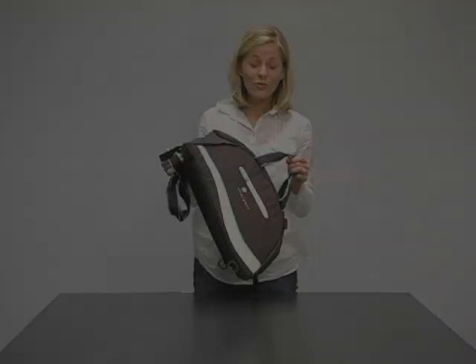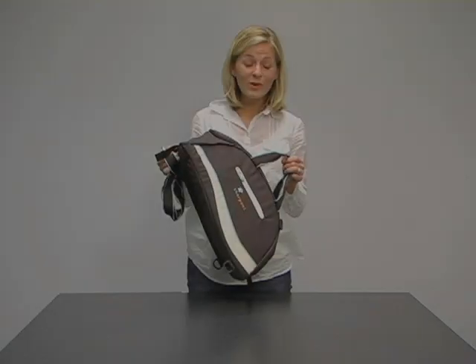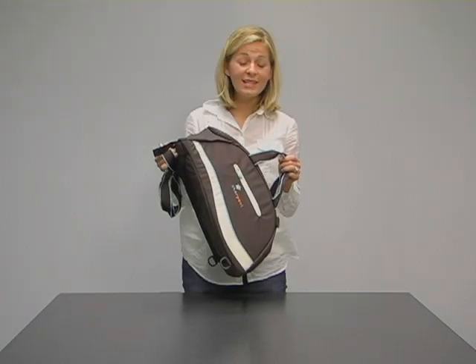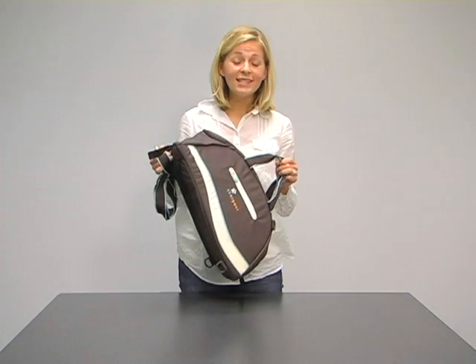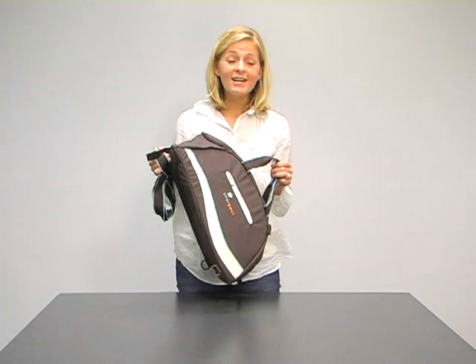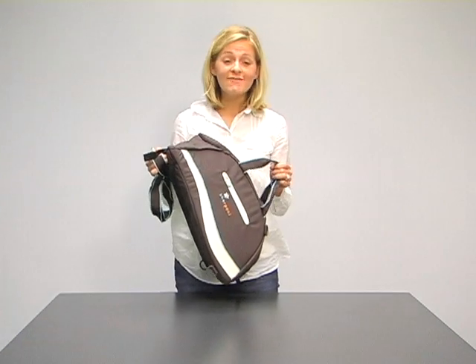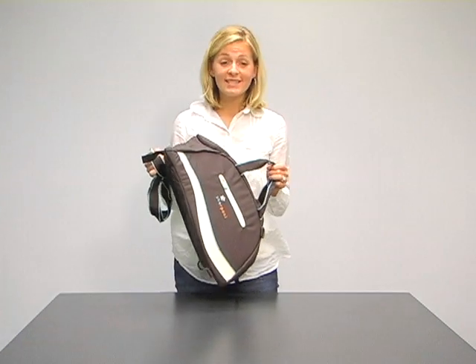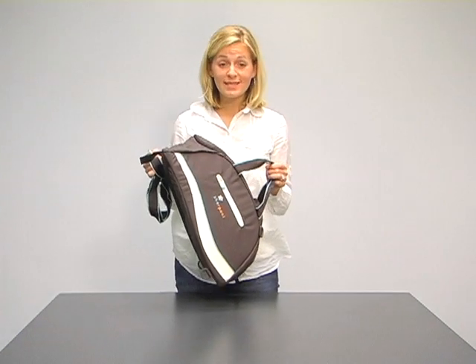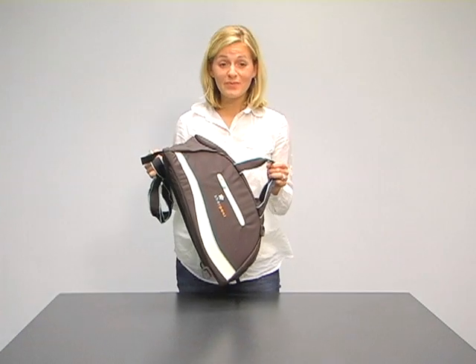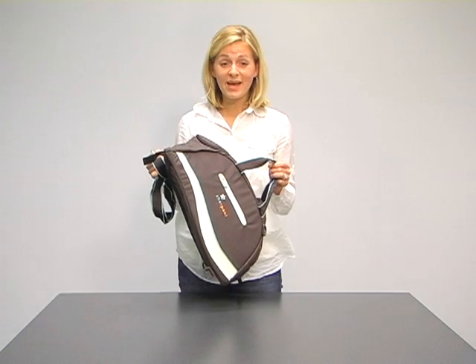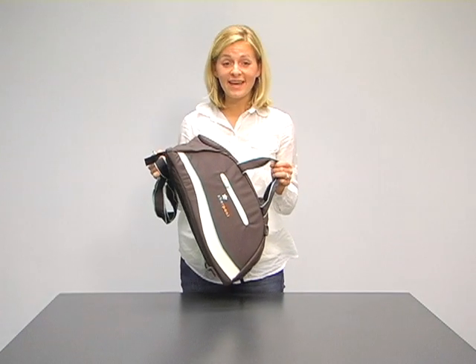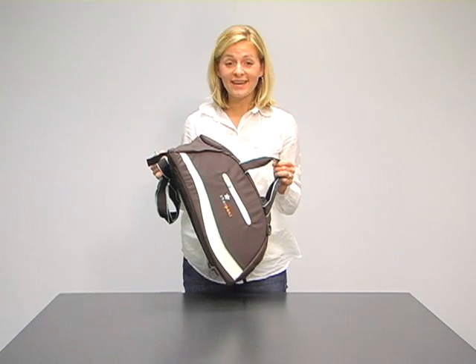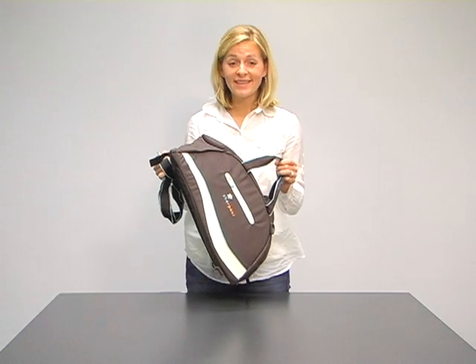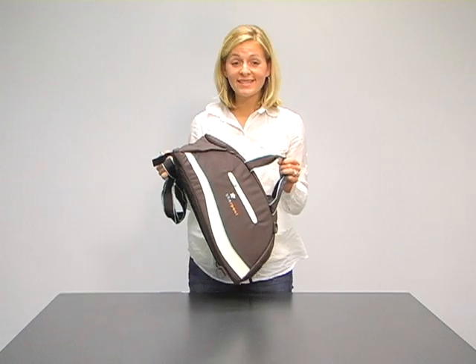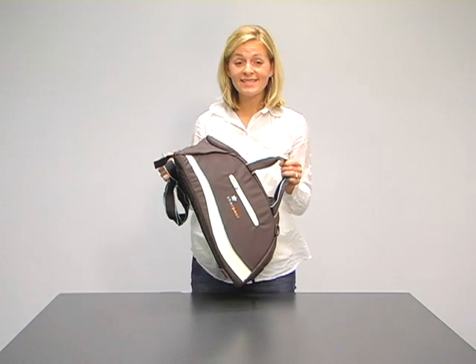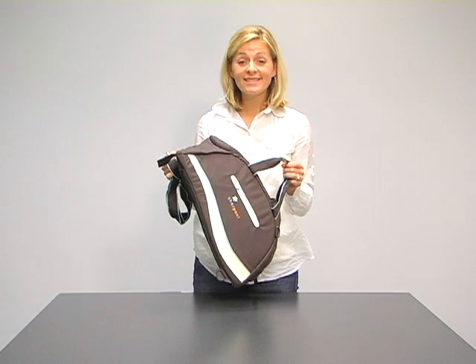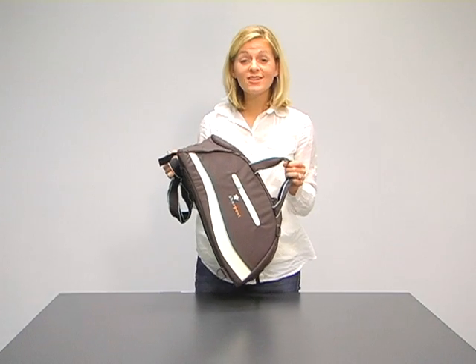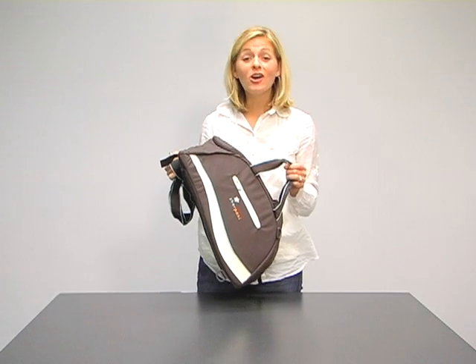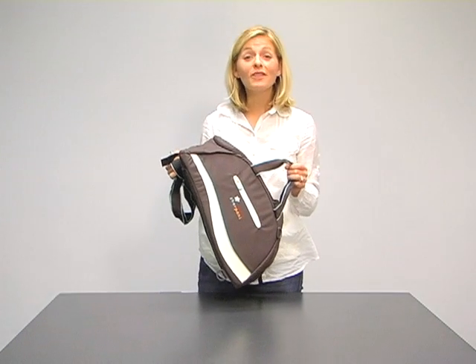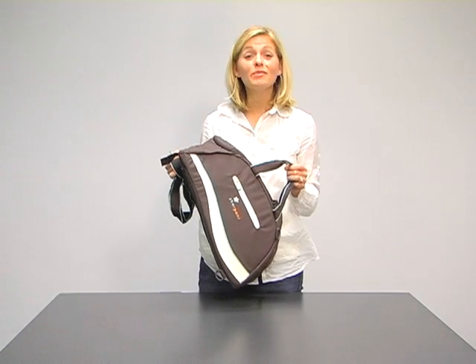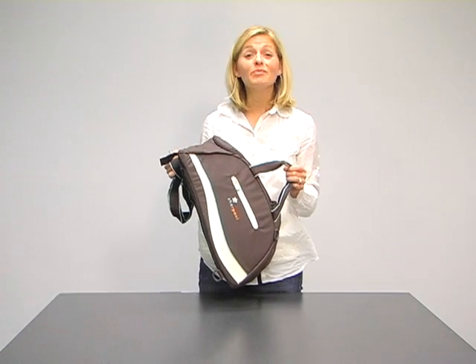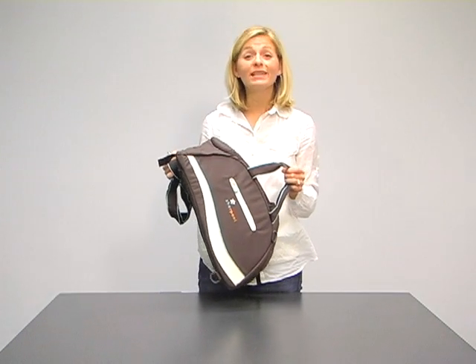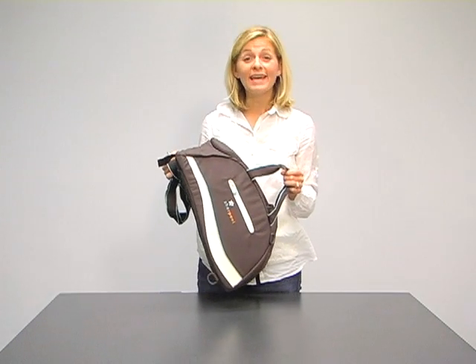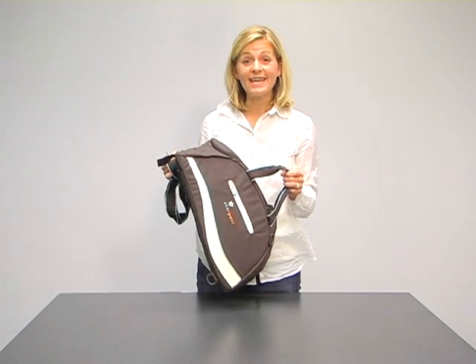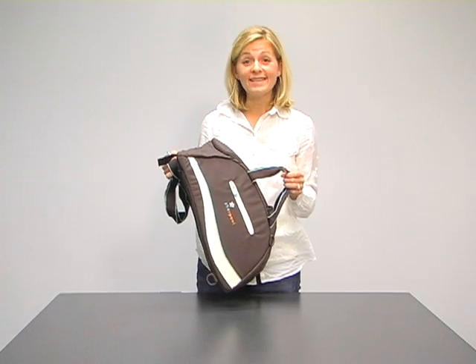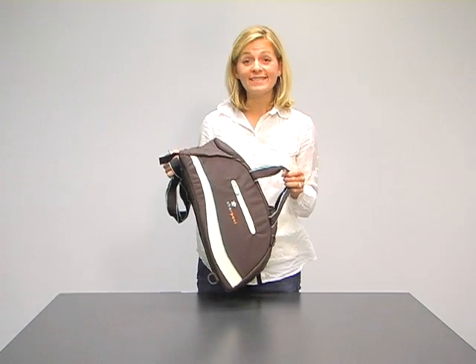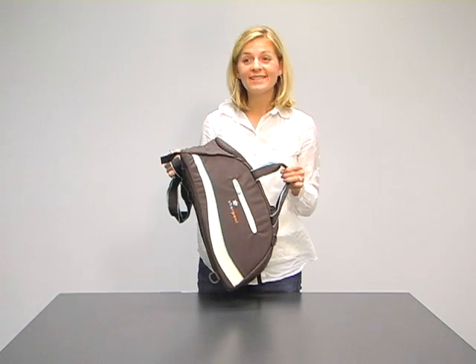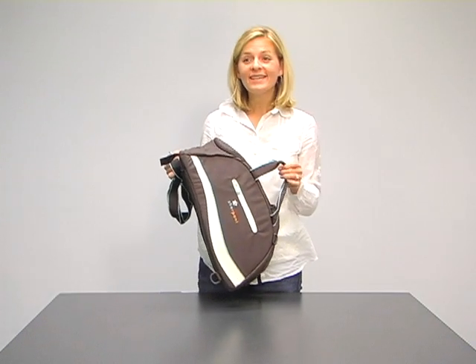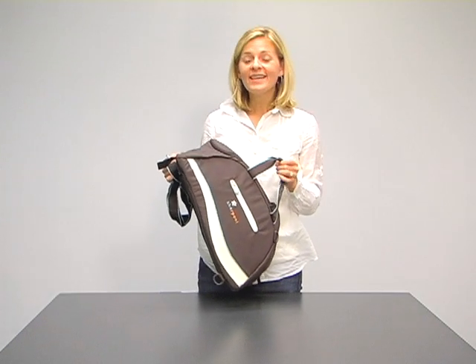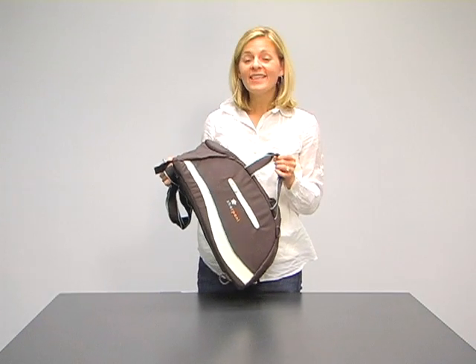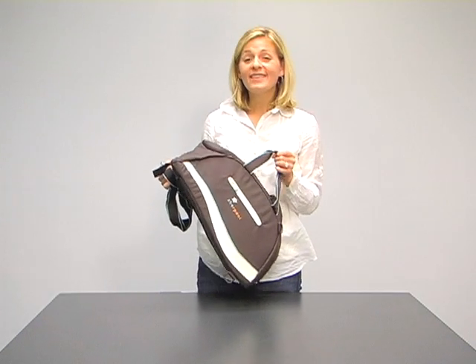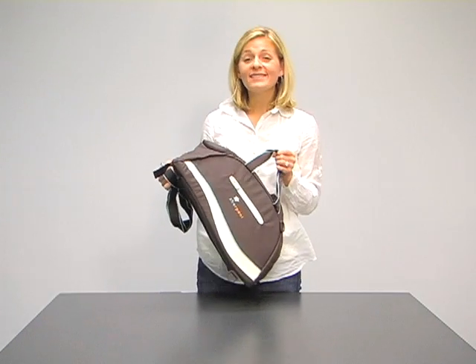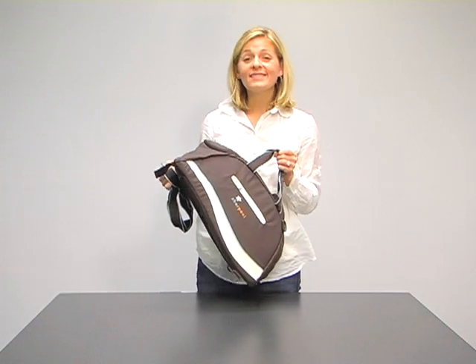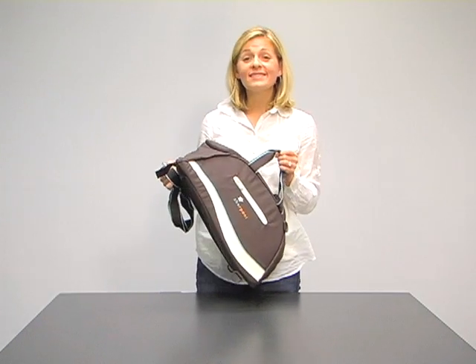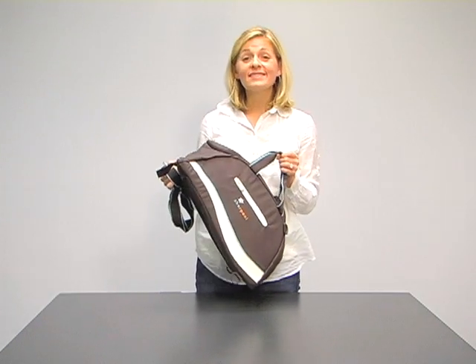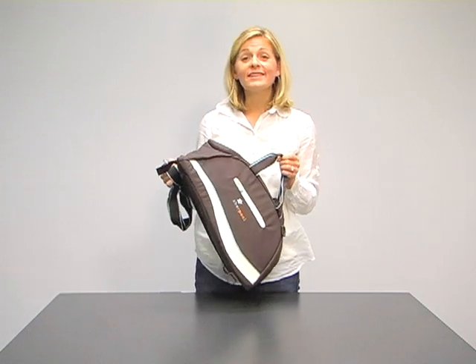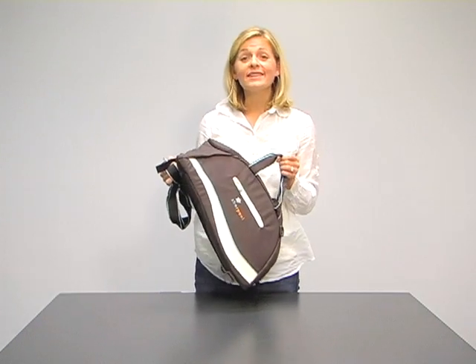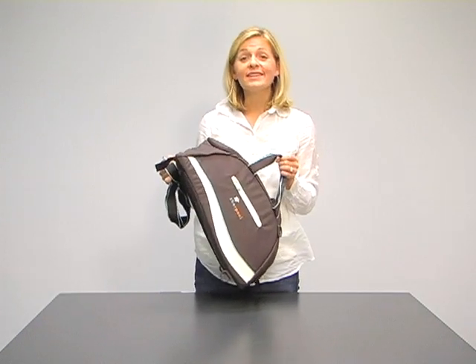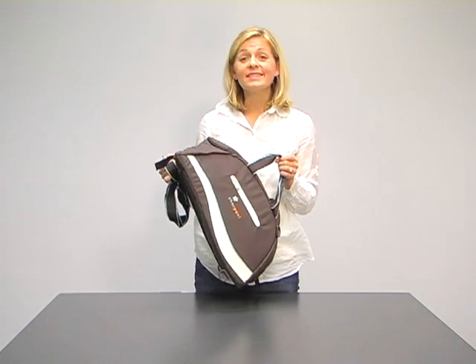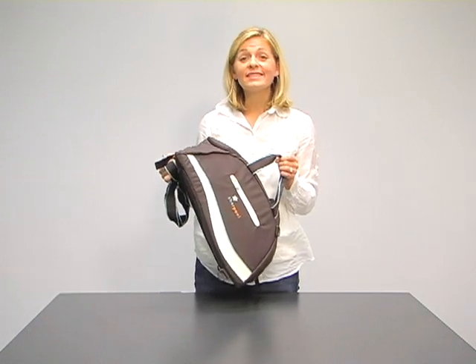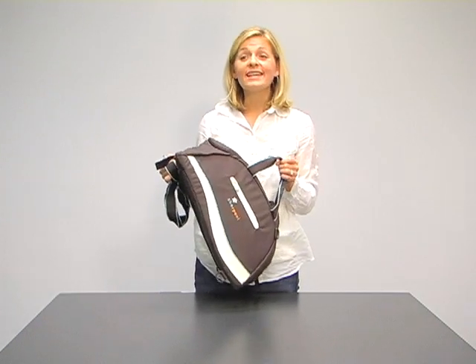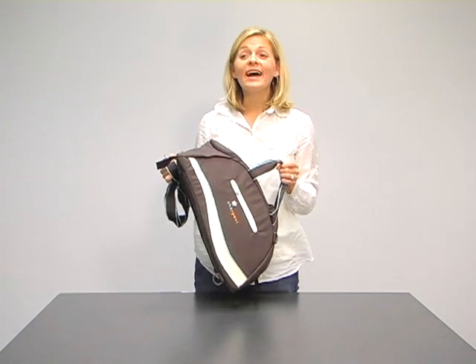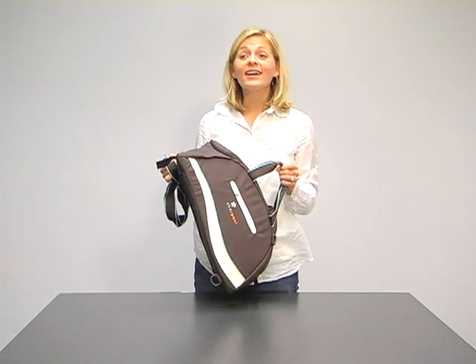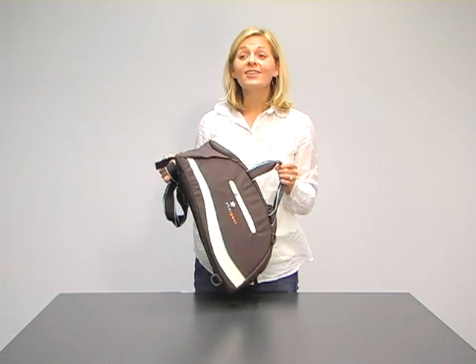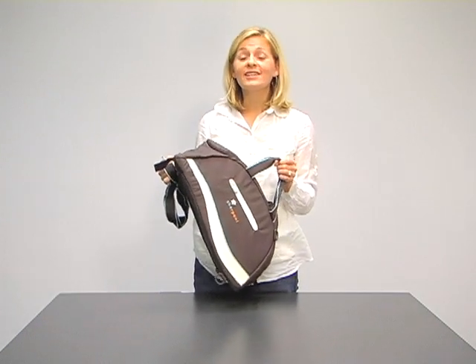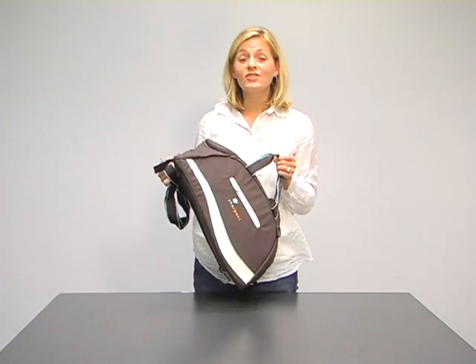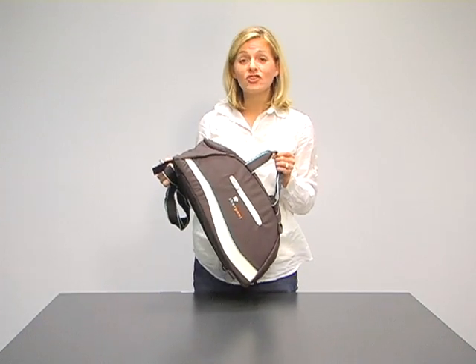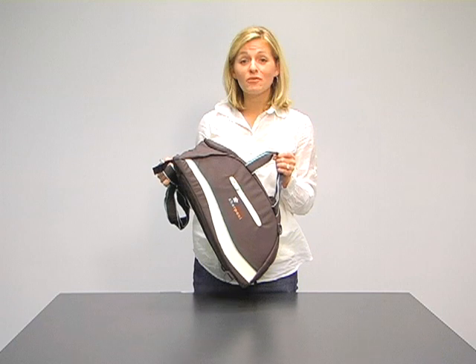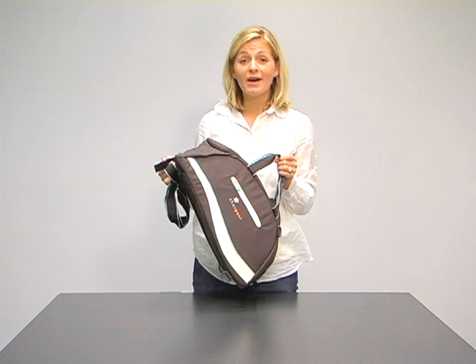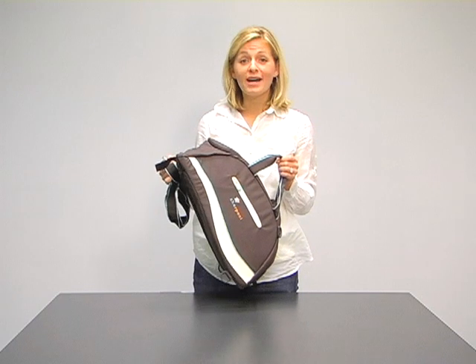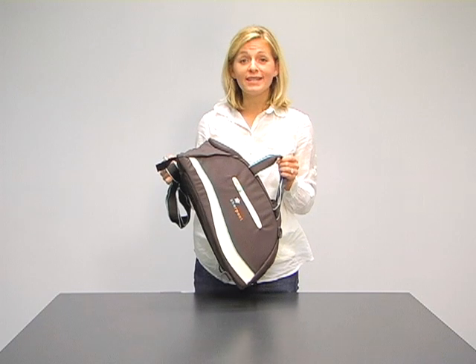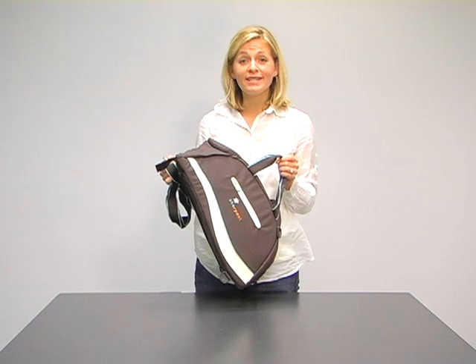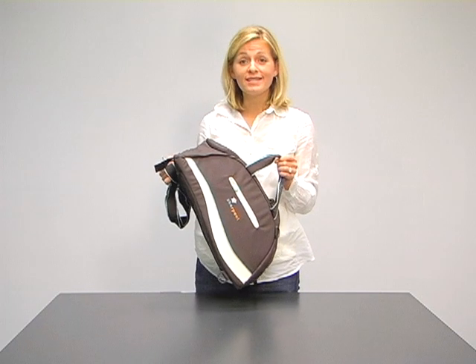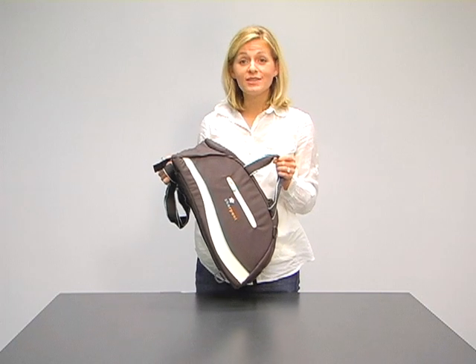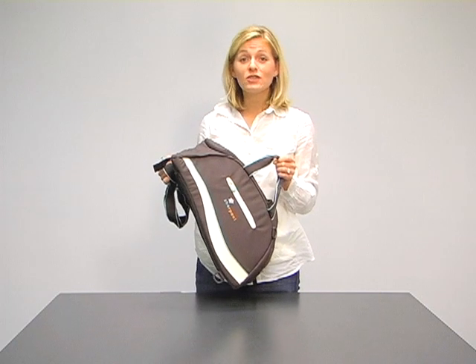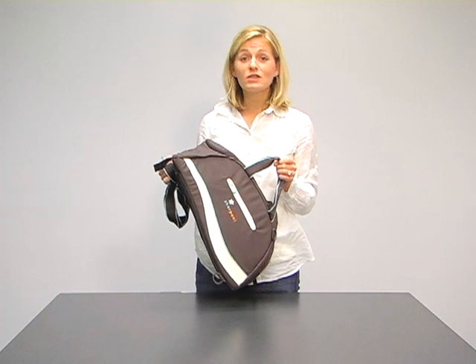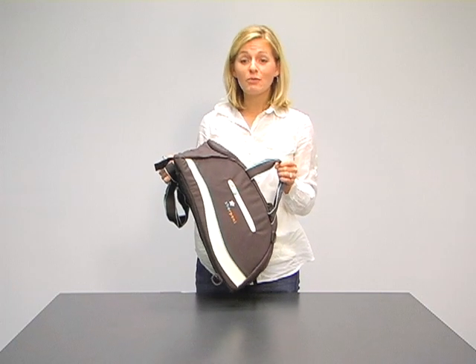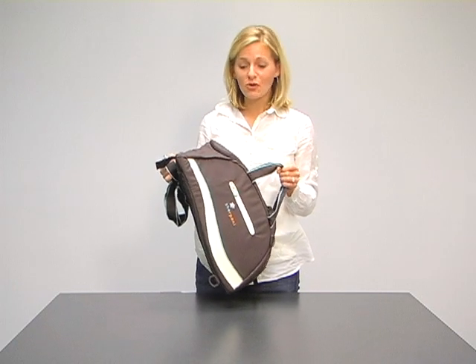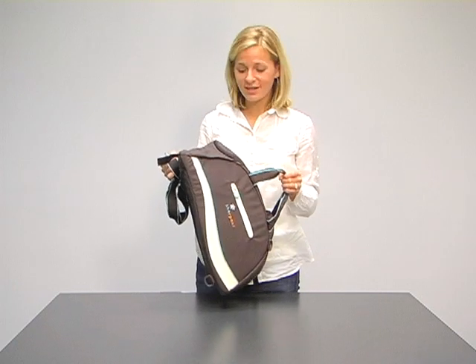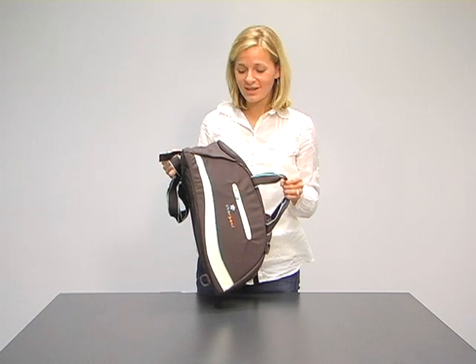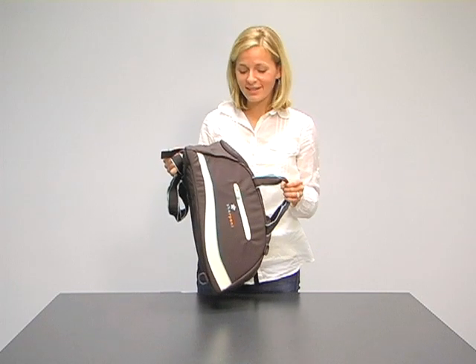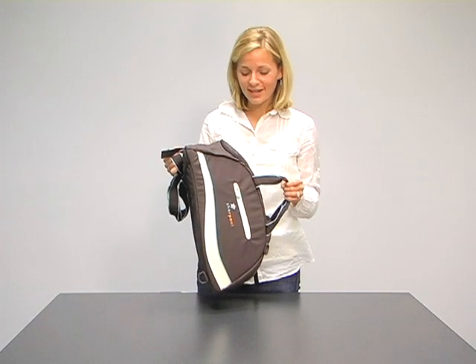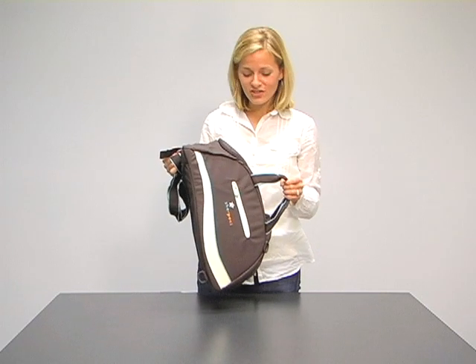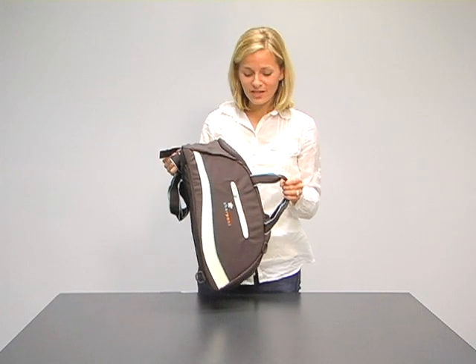We love this bag. This is called the Blaze. This is a style in Sherpani's sport collection.